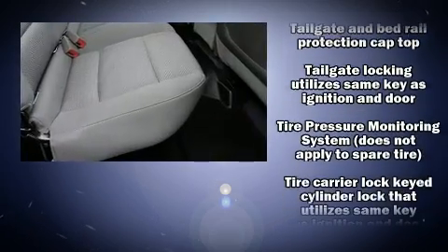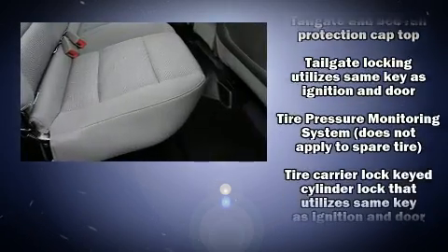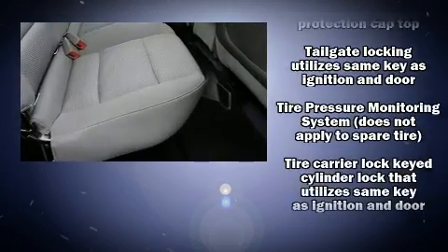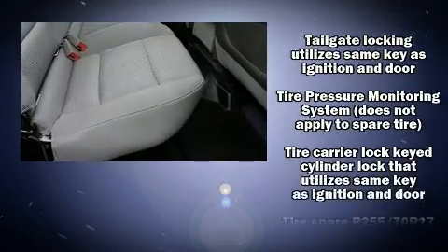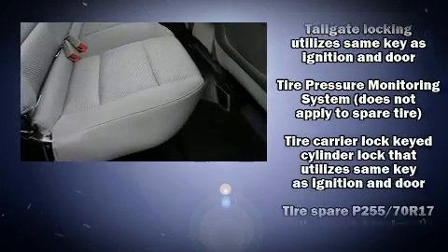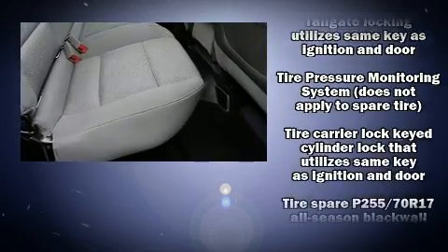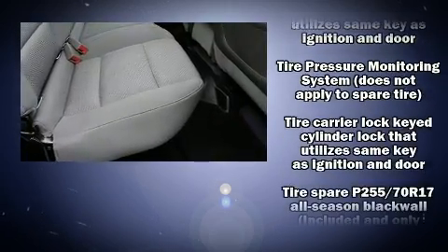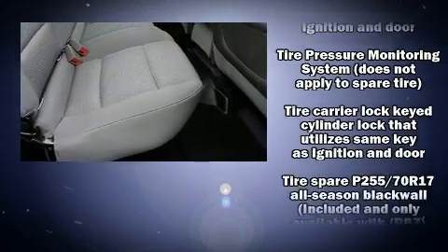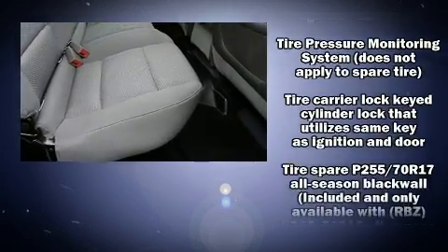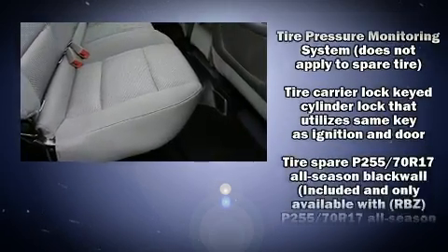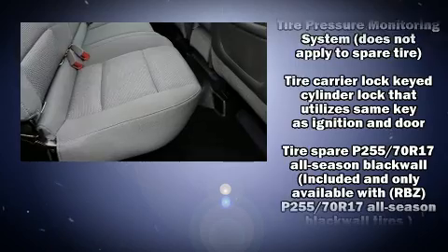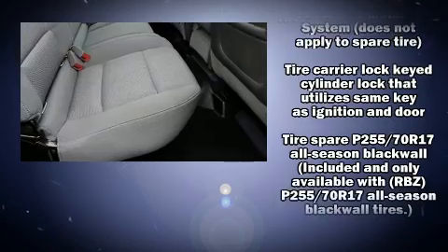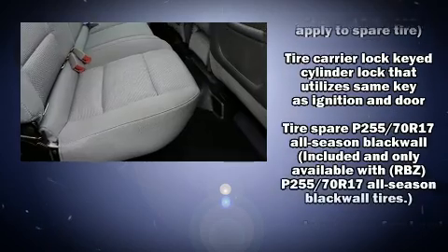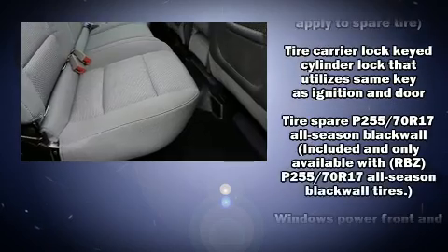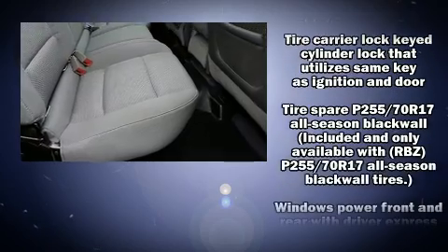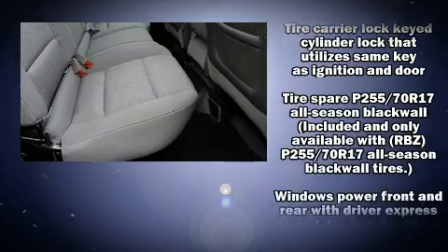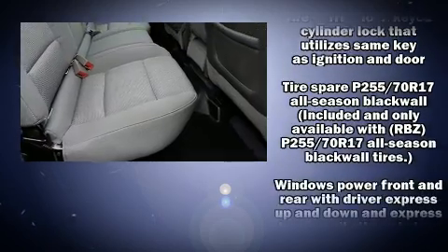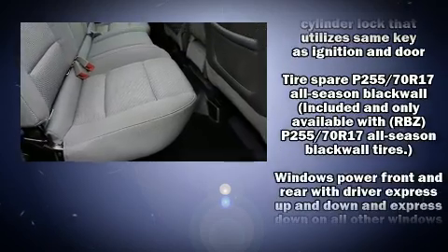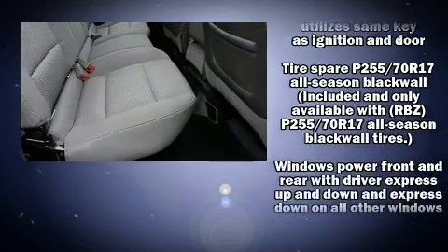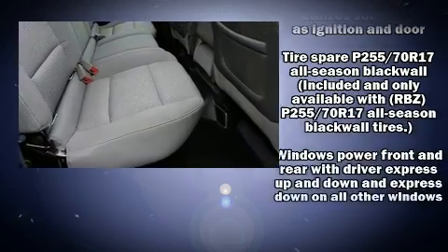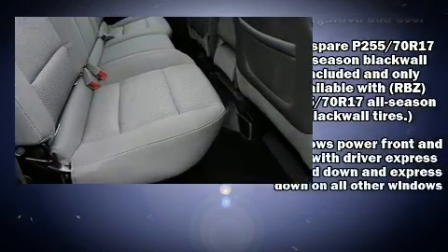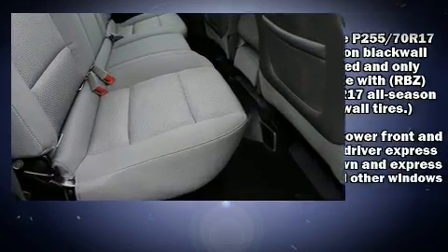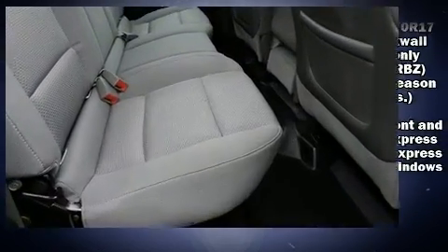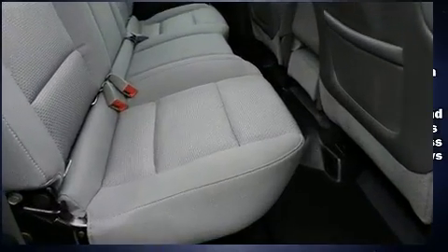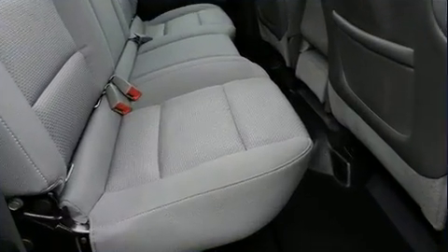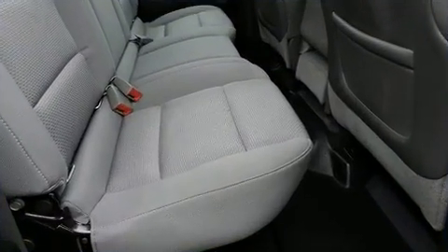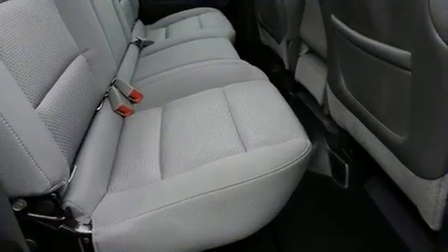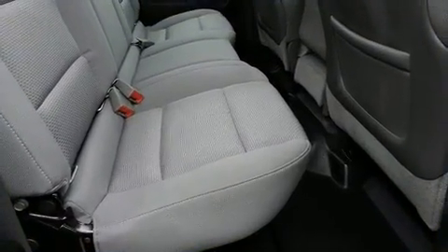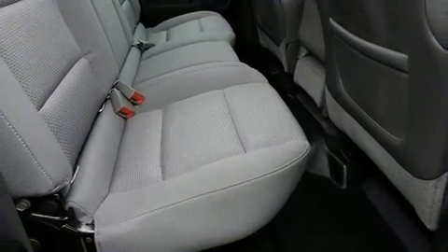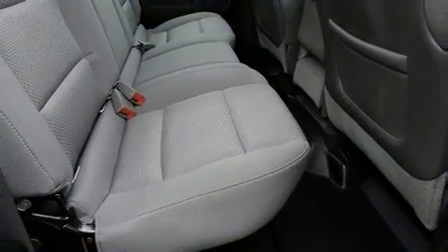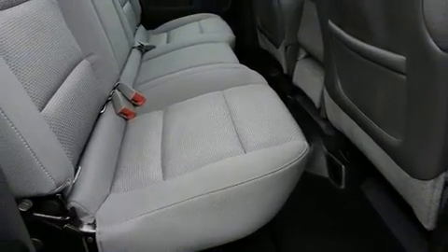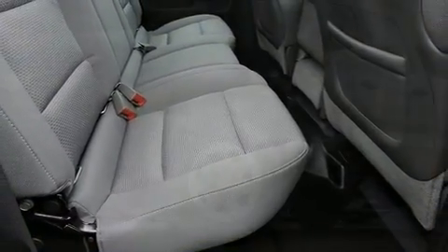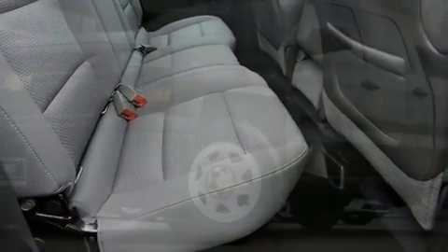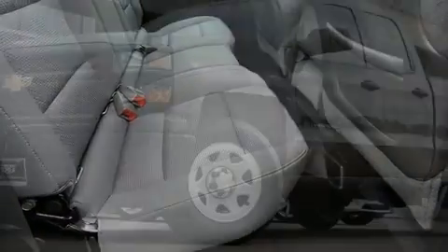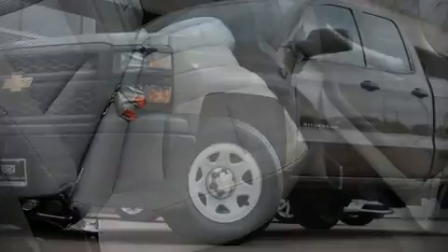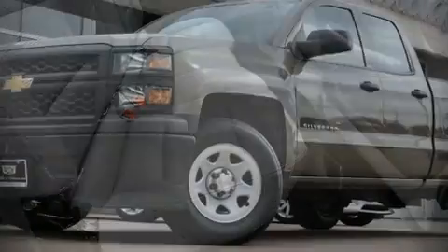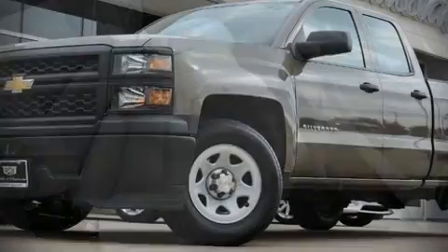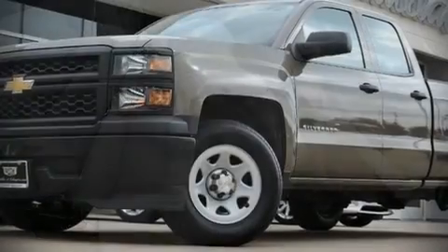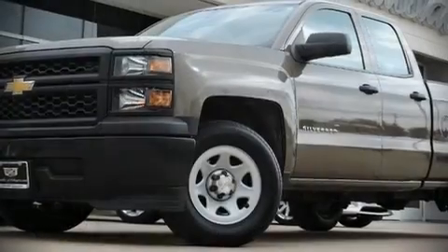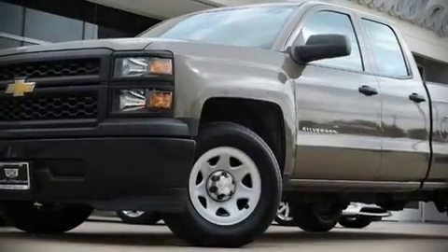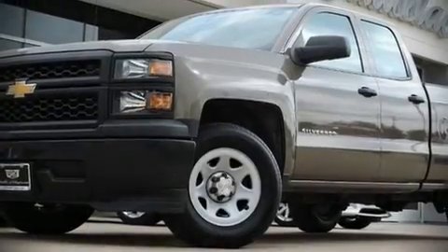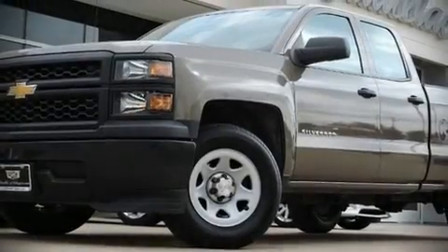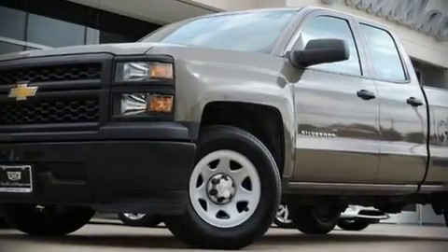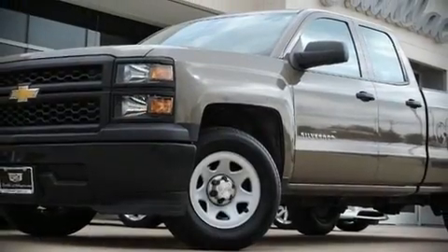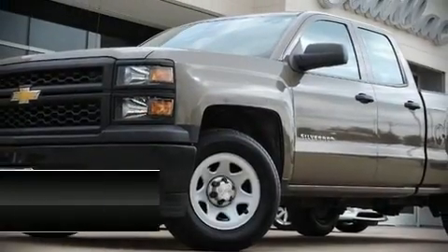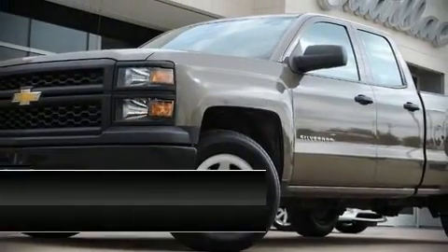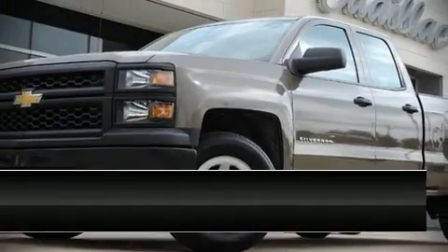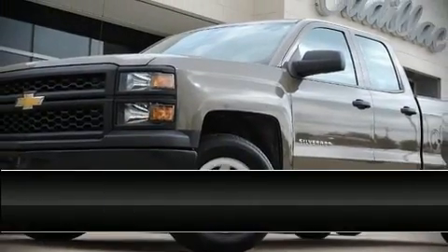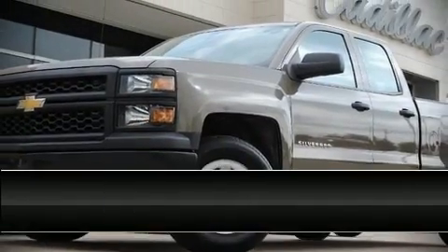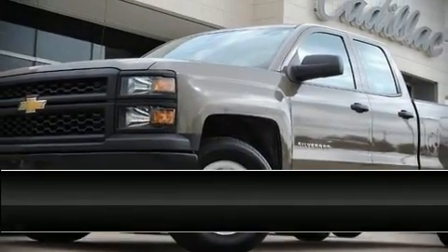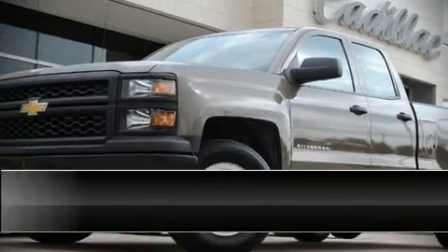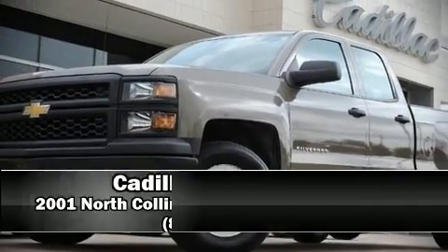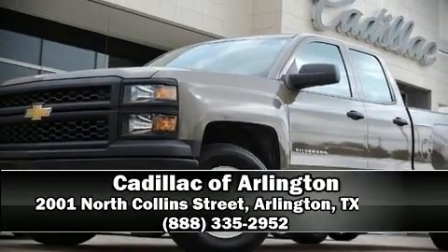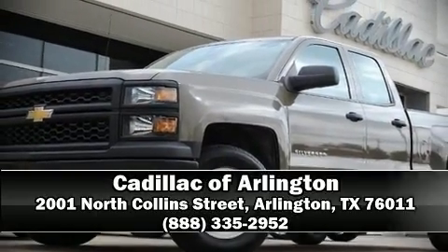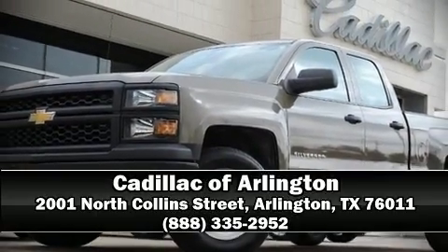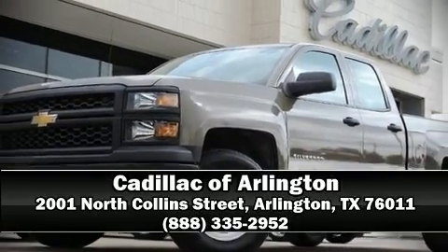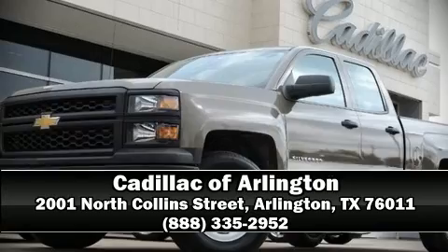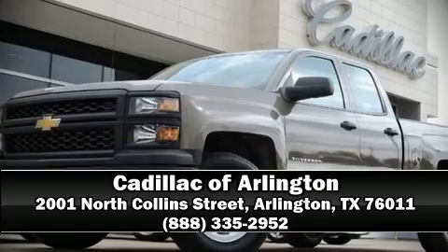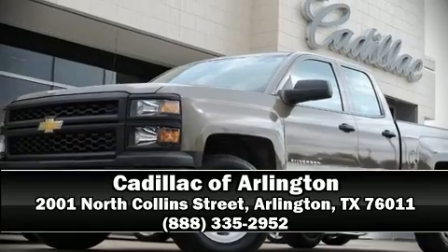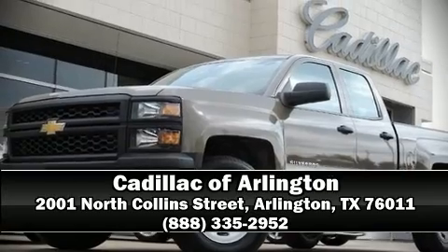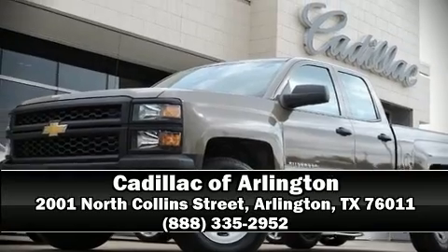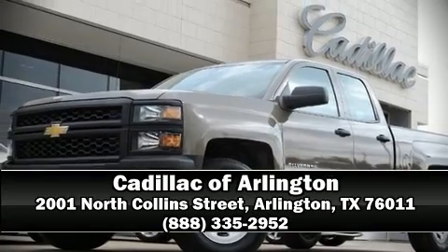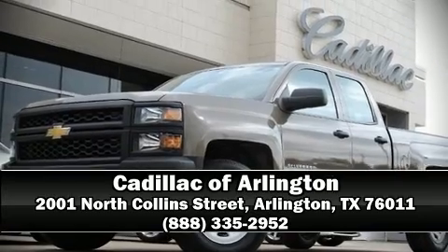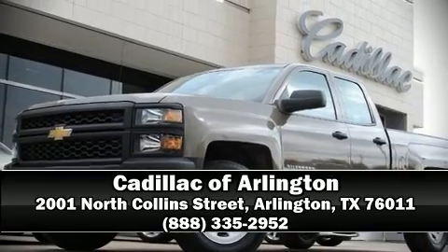It also arrives with a Carfax history report indicating just one previous owner. Our sales reps are knowledgeable and professional — call now to schedule a test drive.